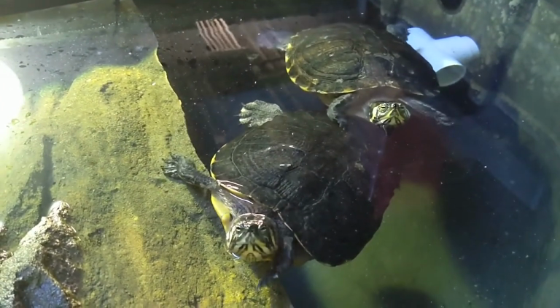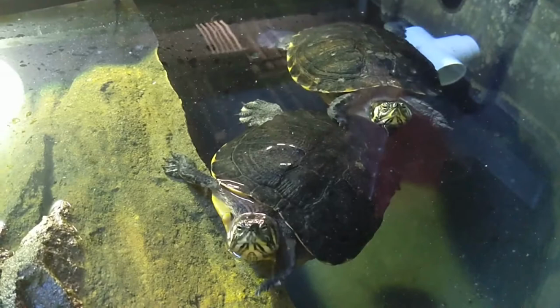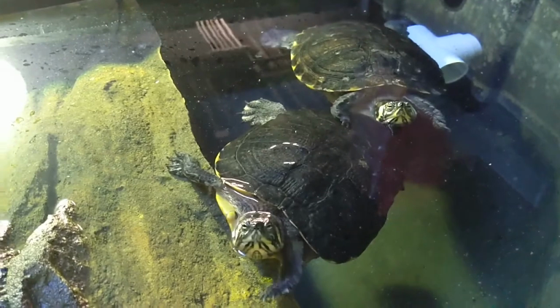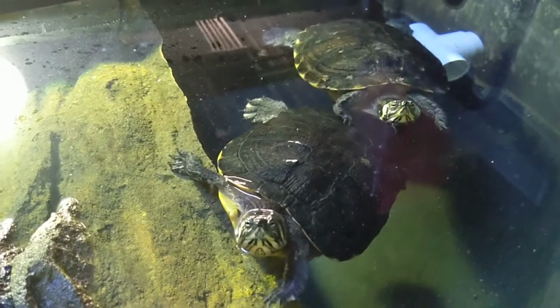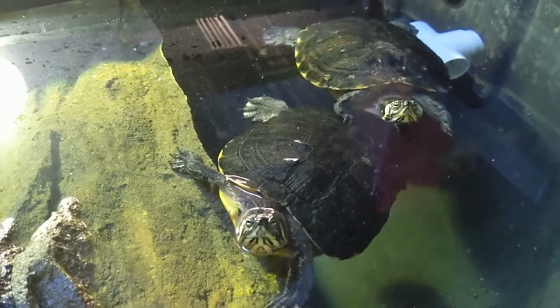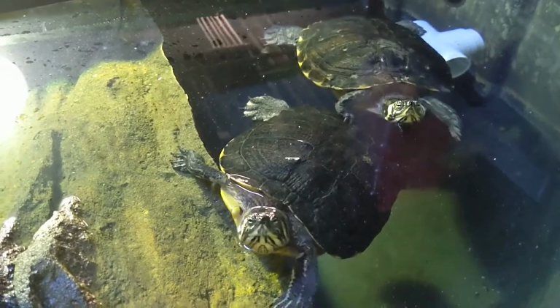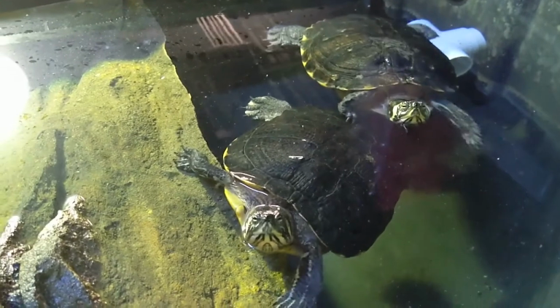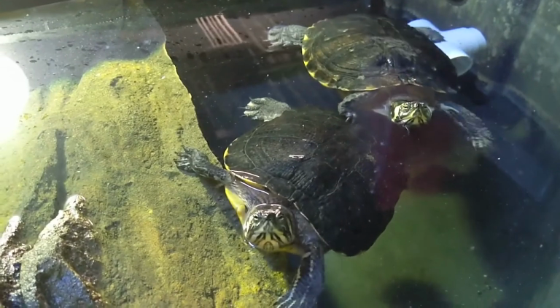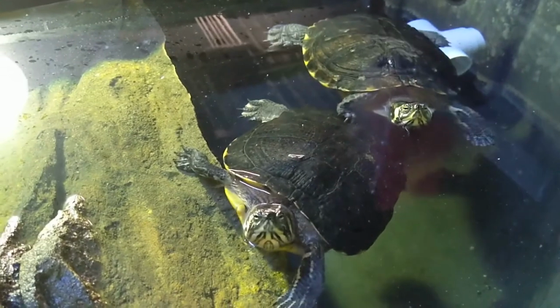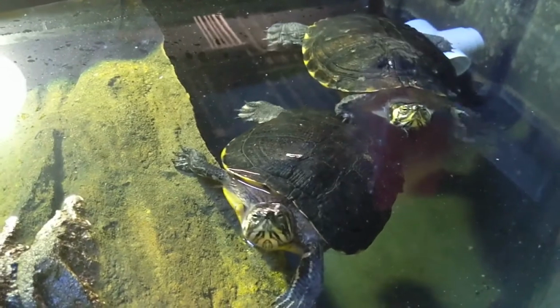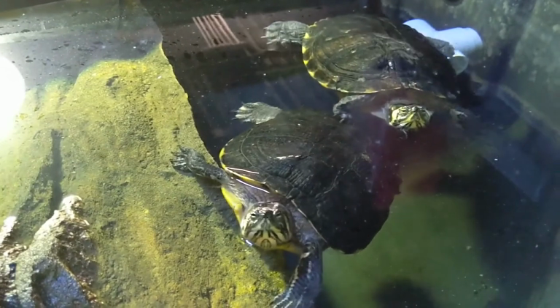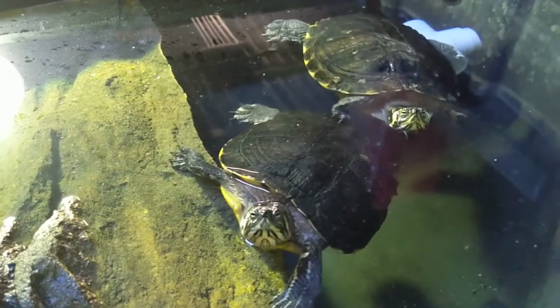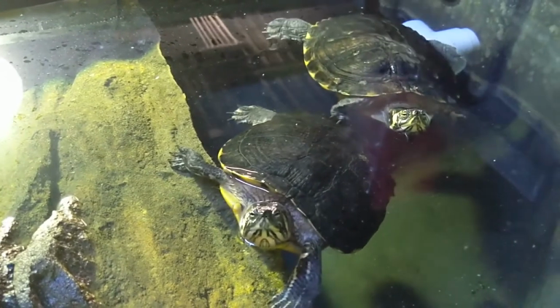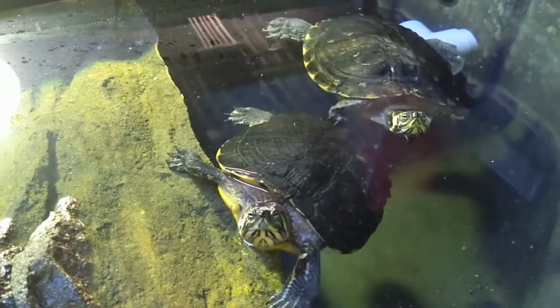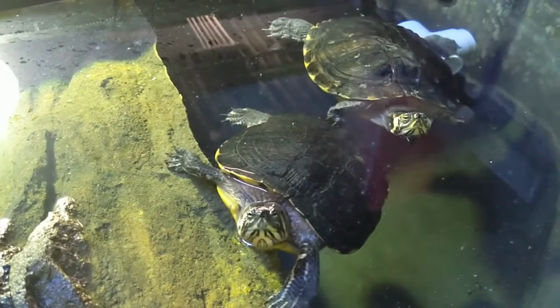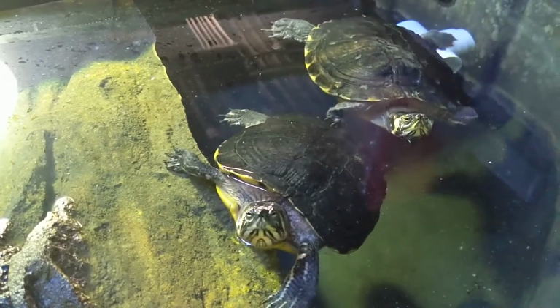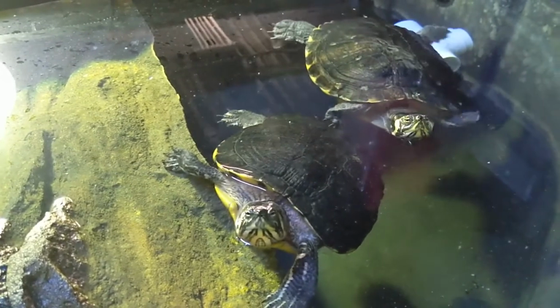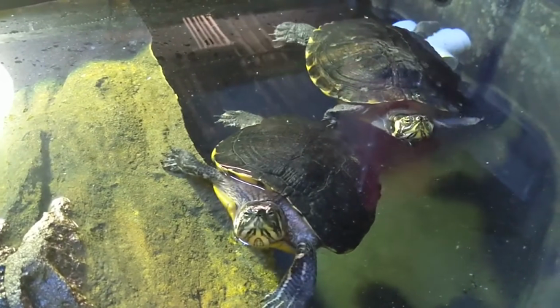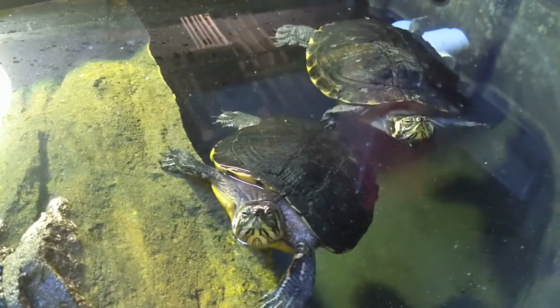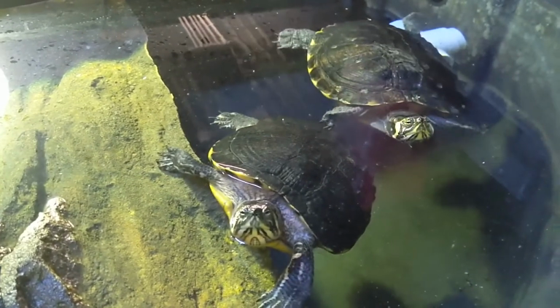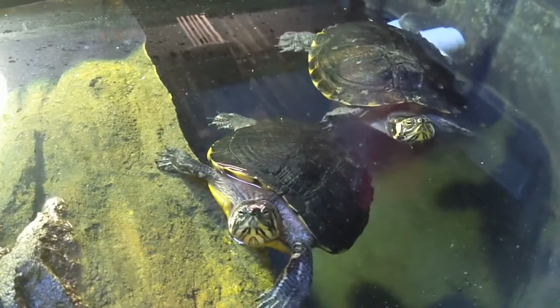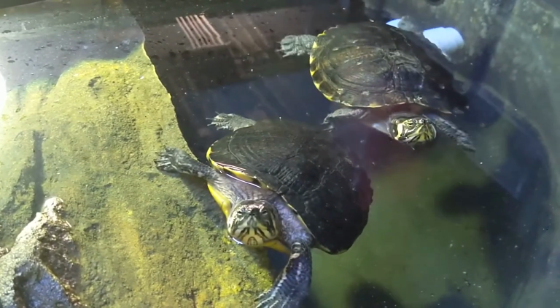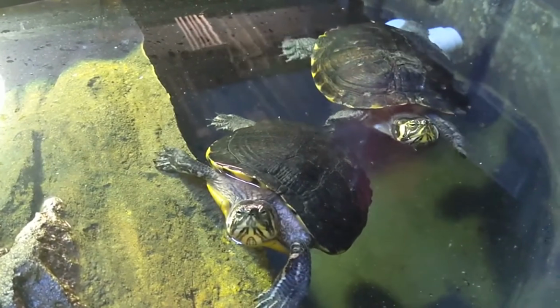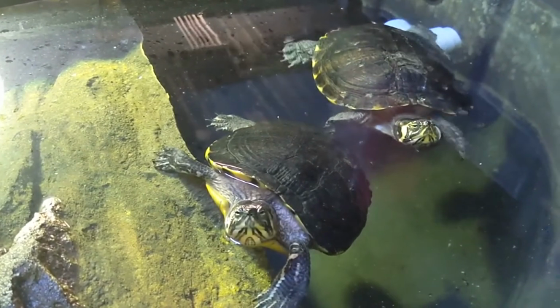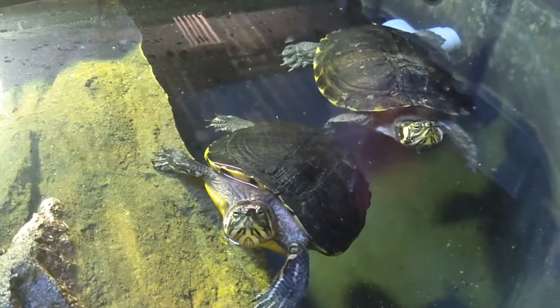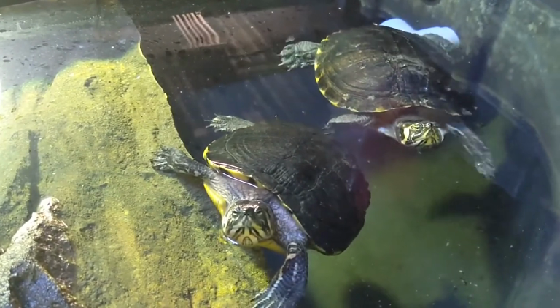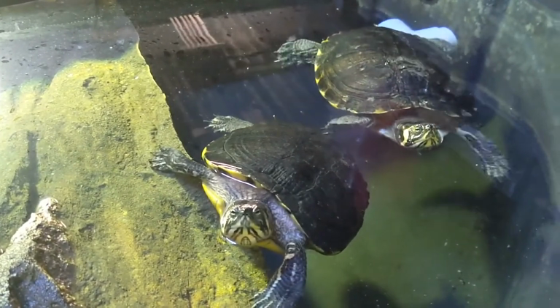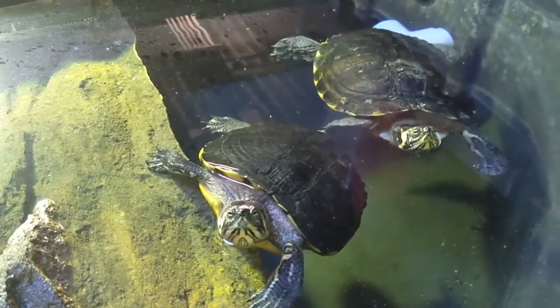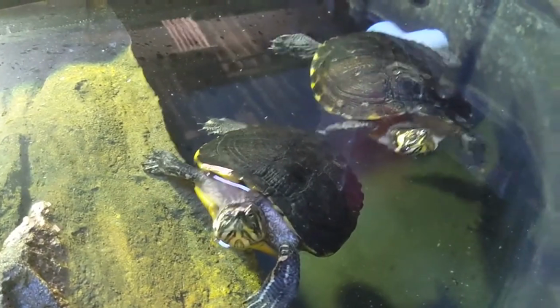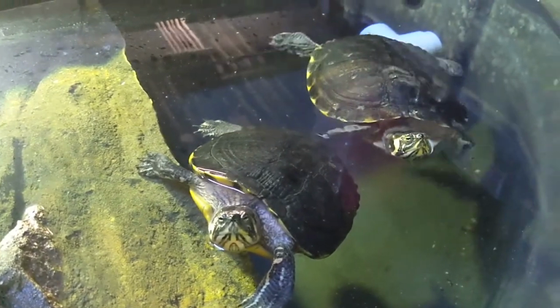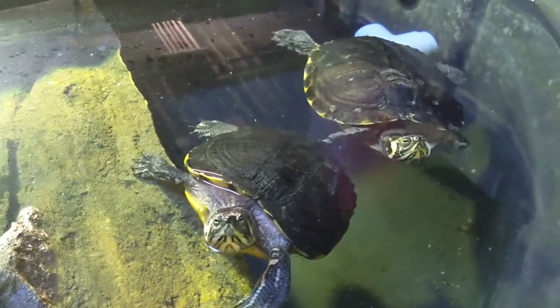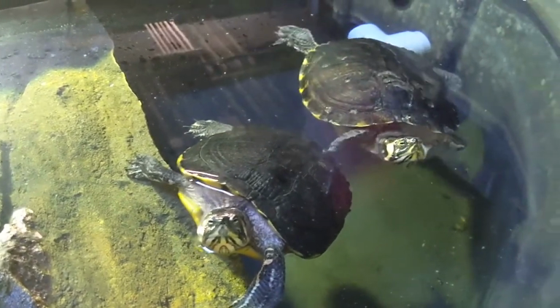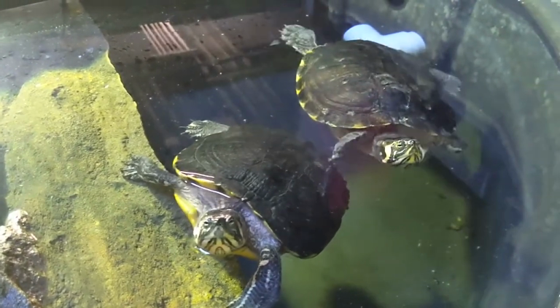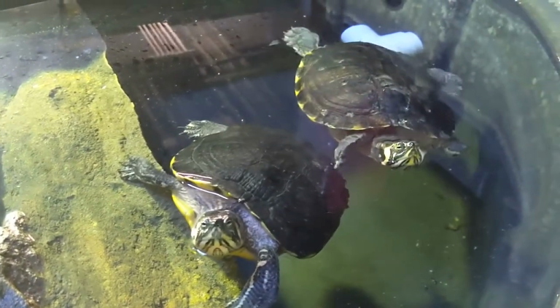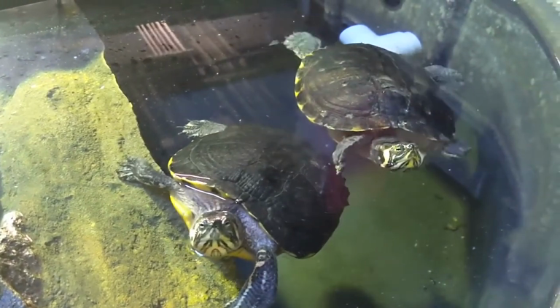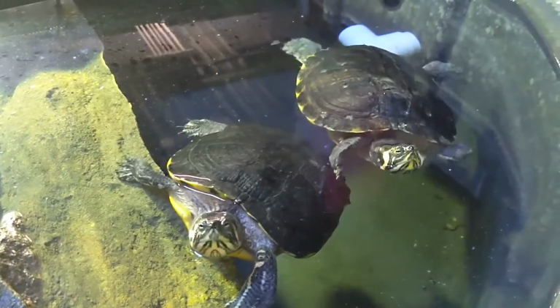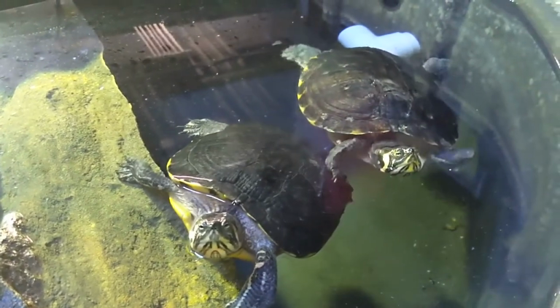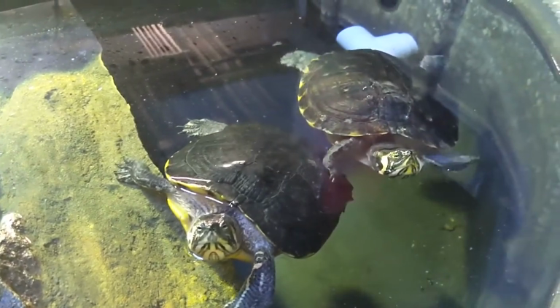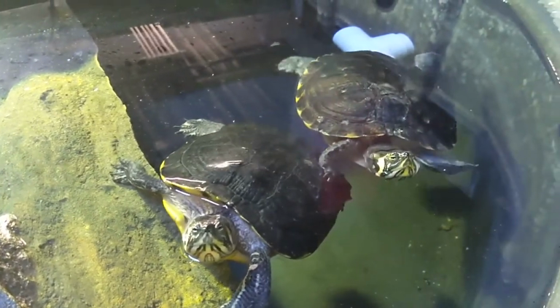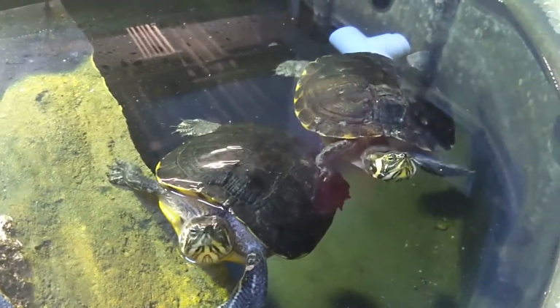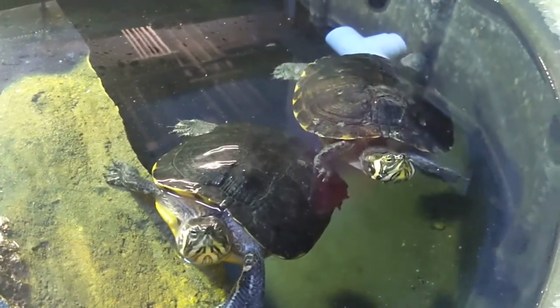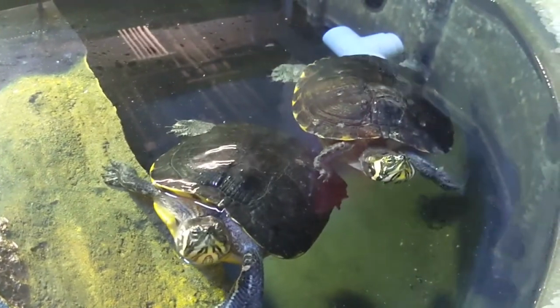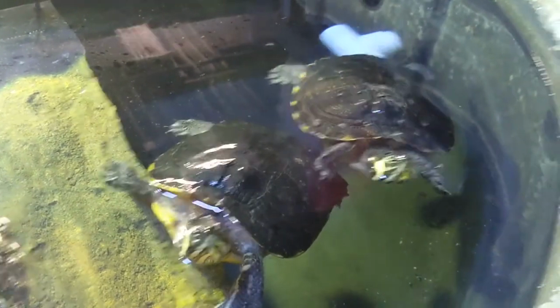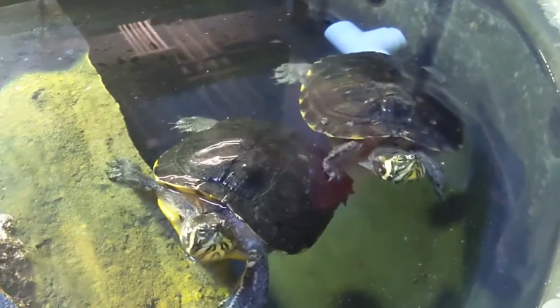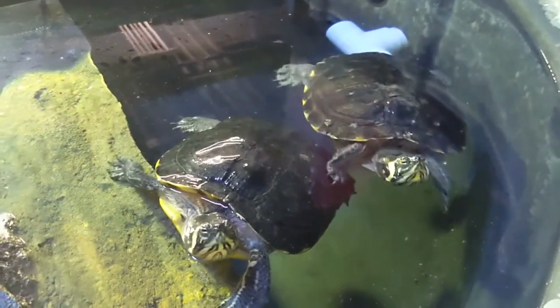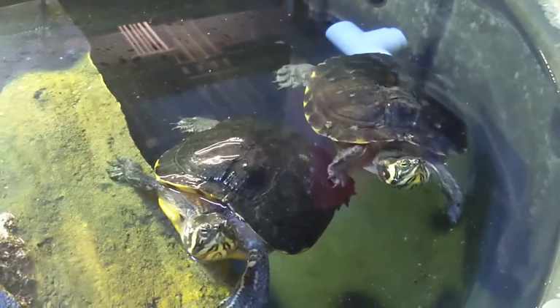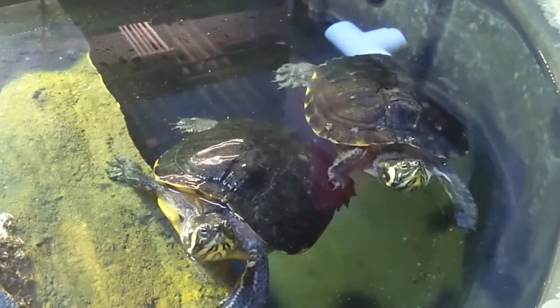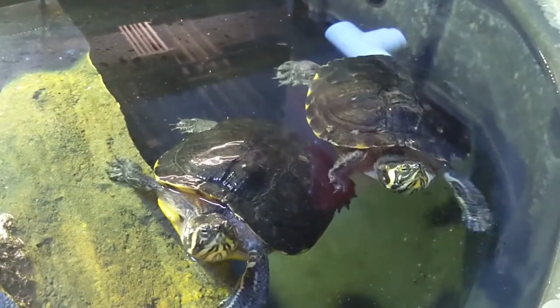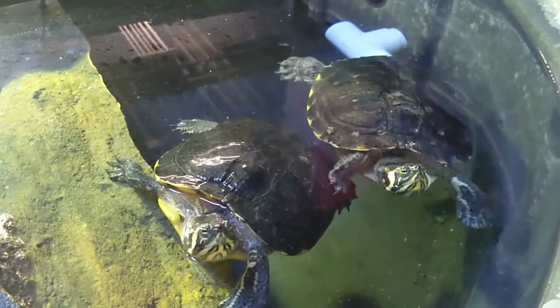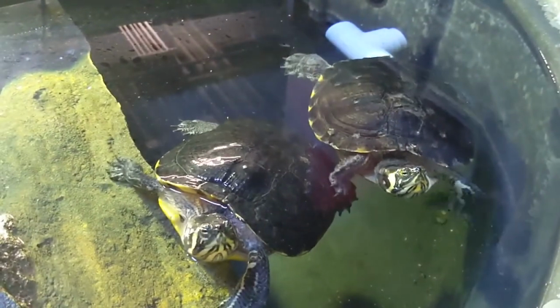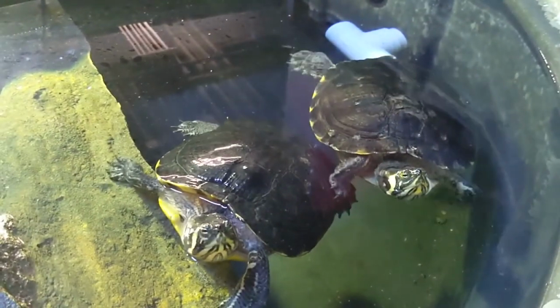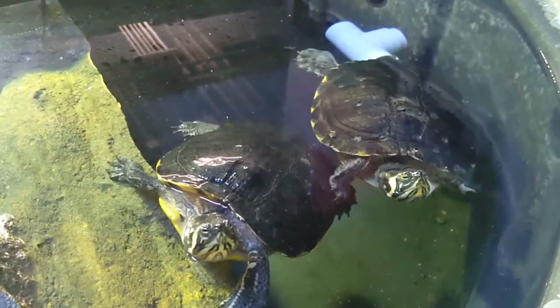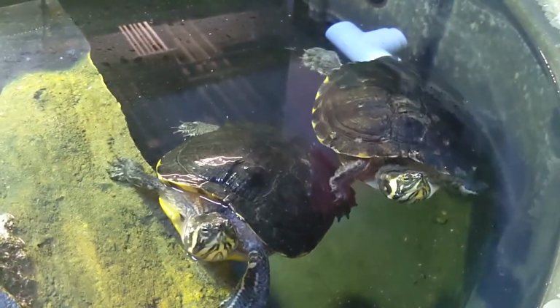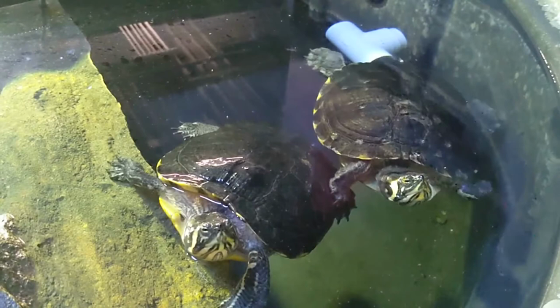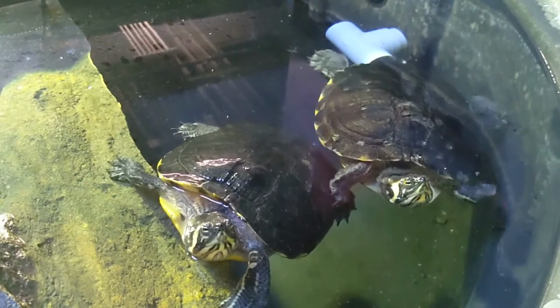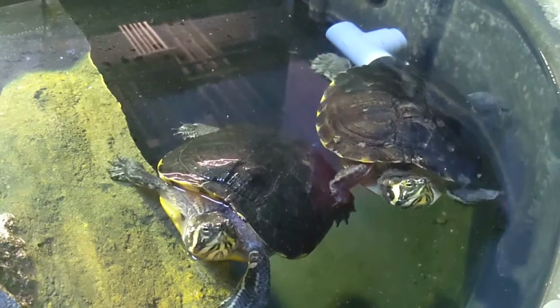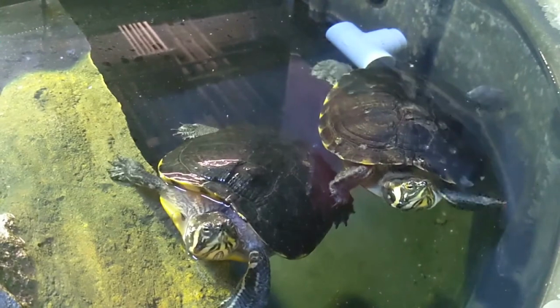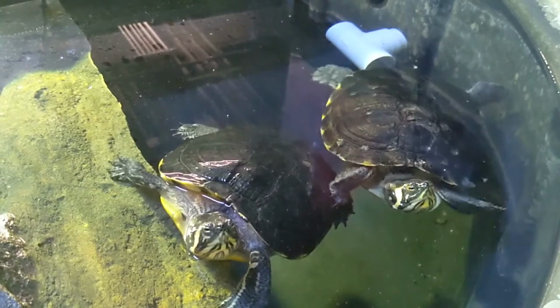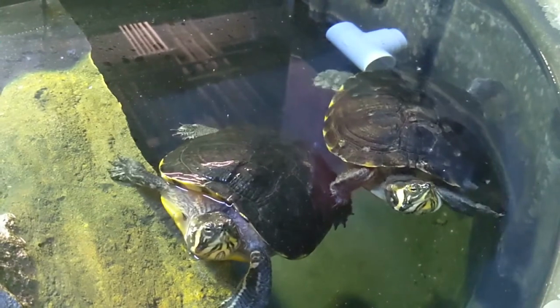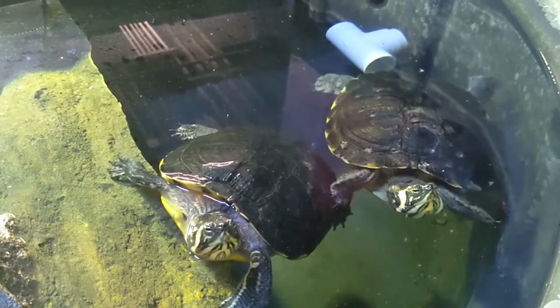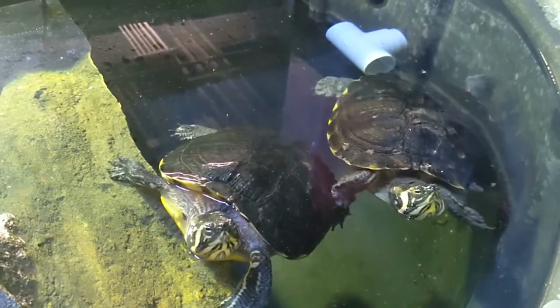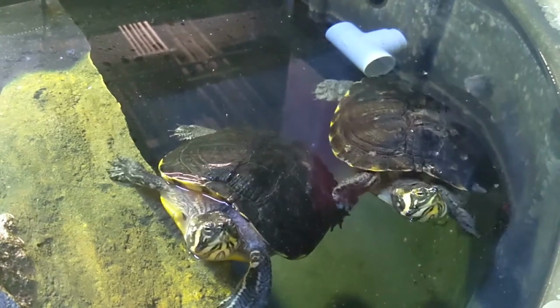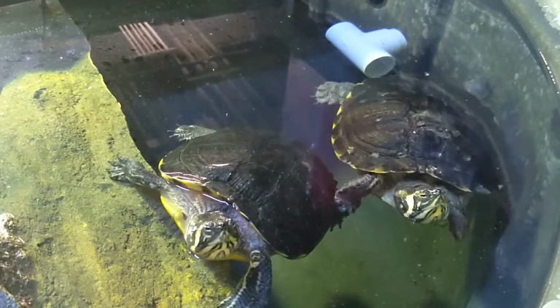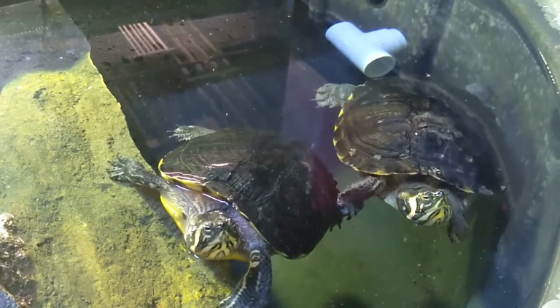Our turtles are cared for by our very knowledgeable and talented live animal team, so come see our turtles instead.